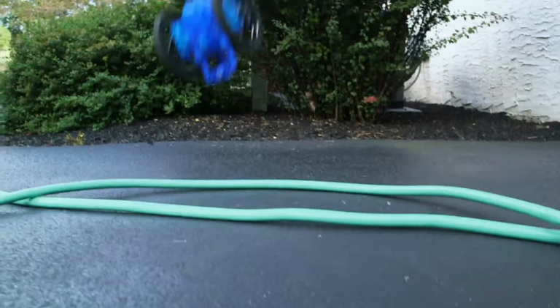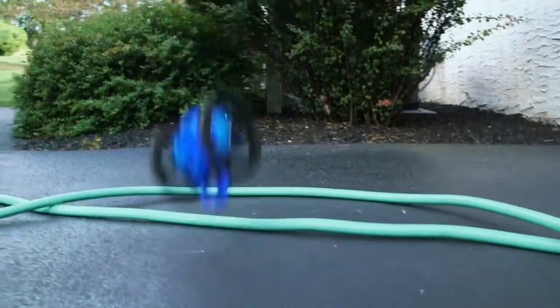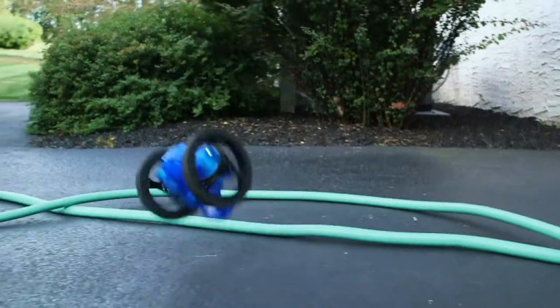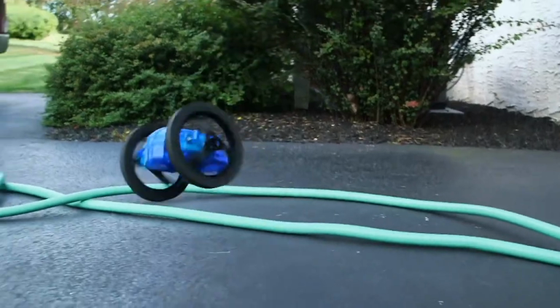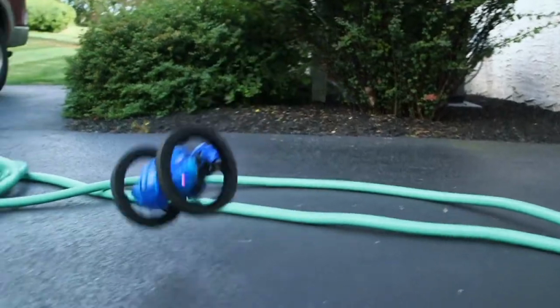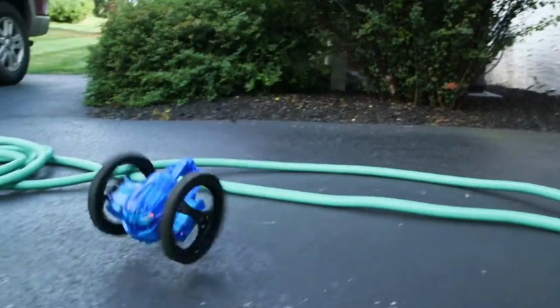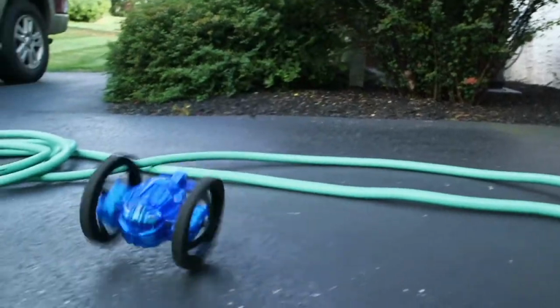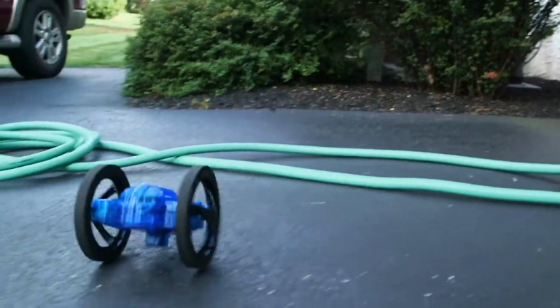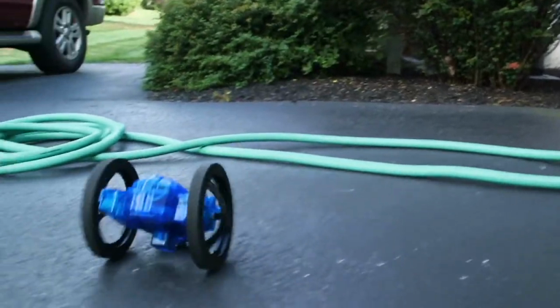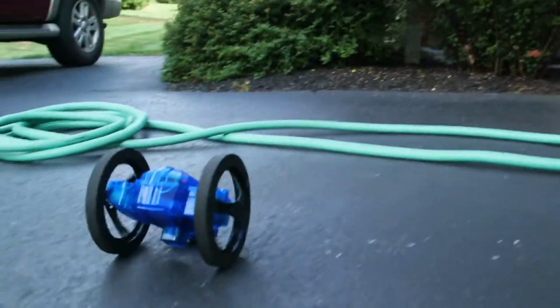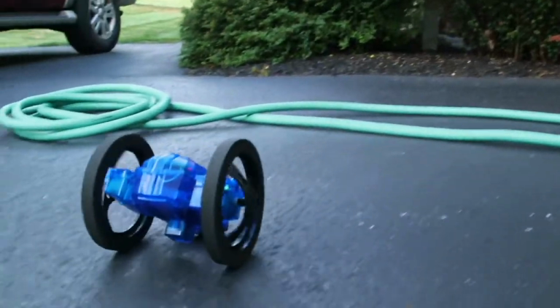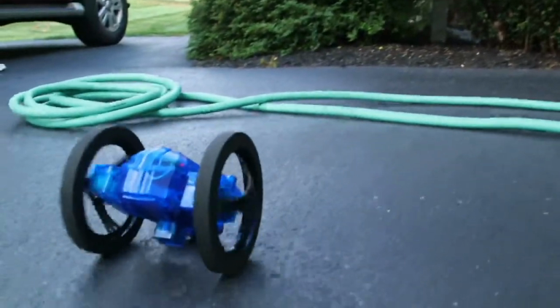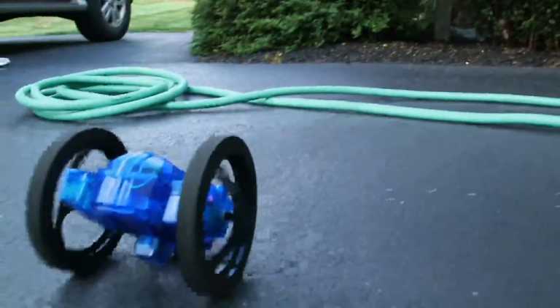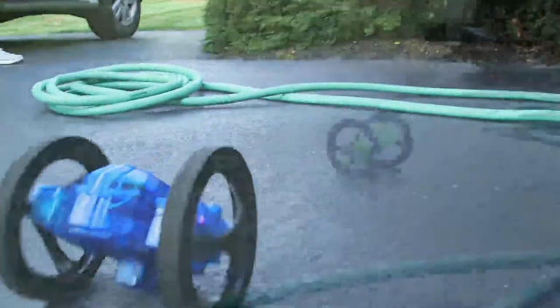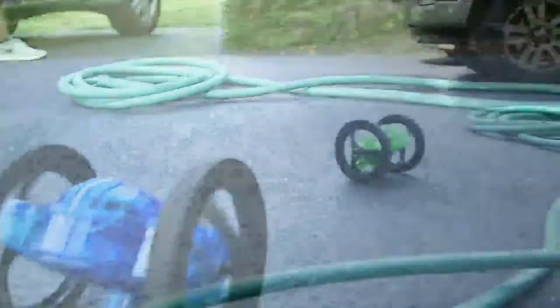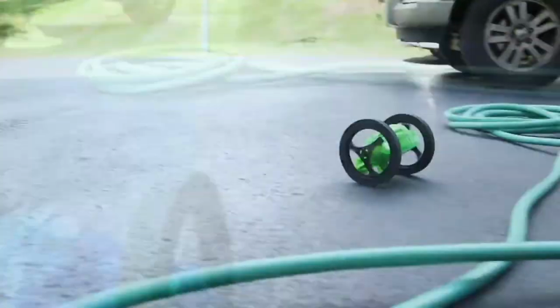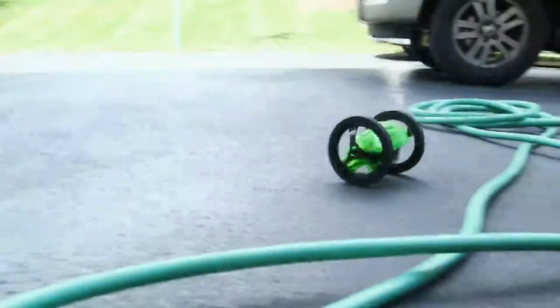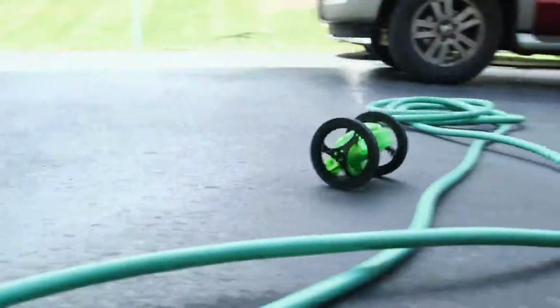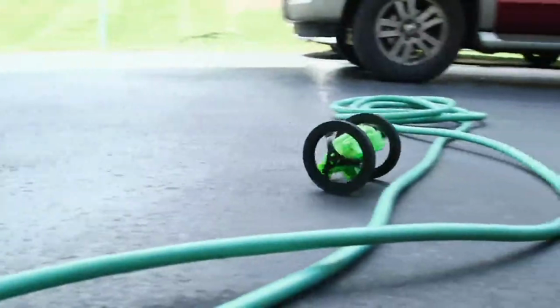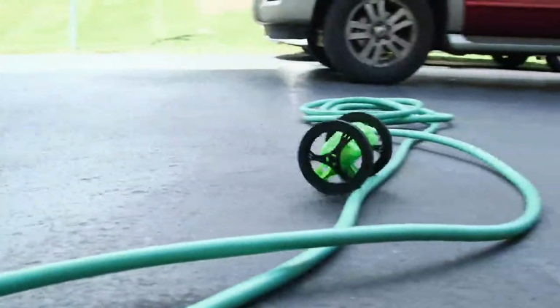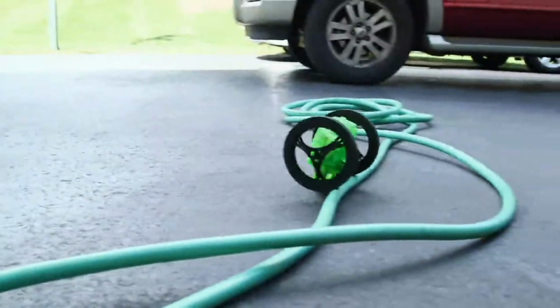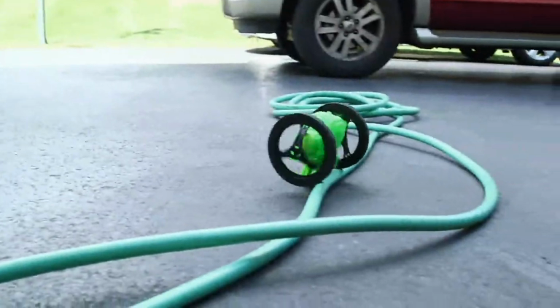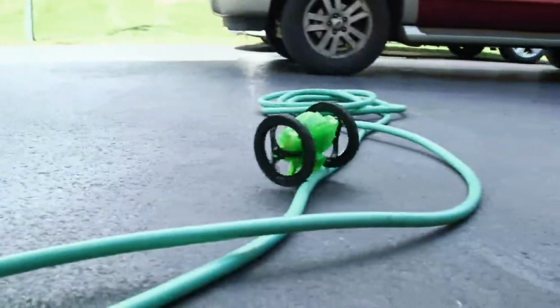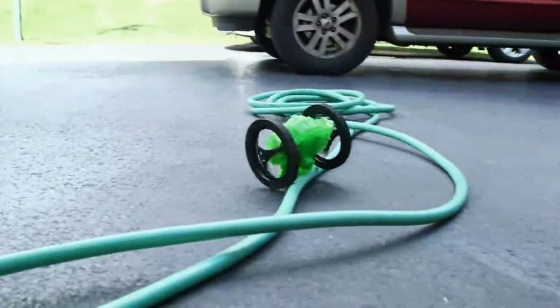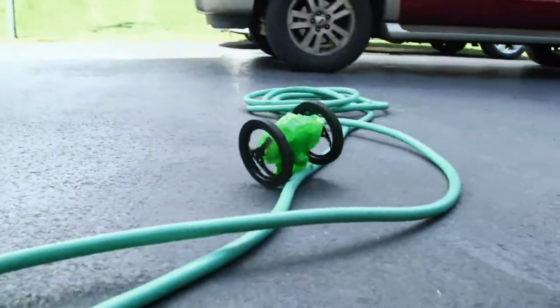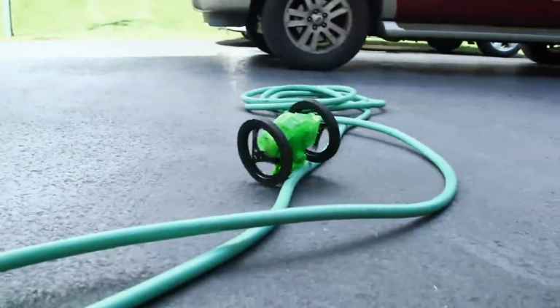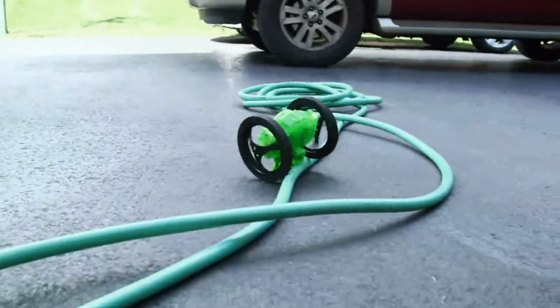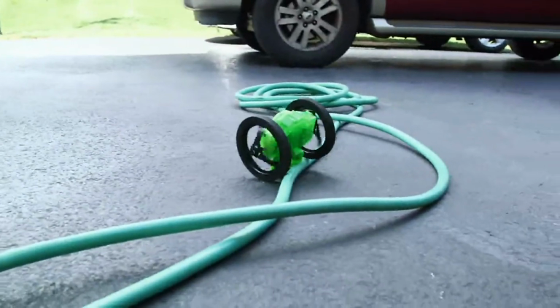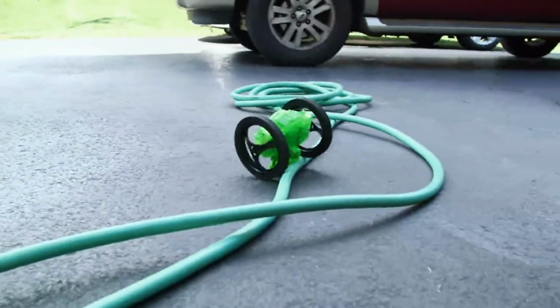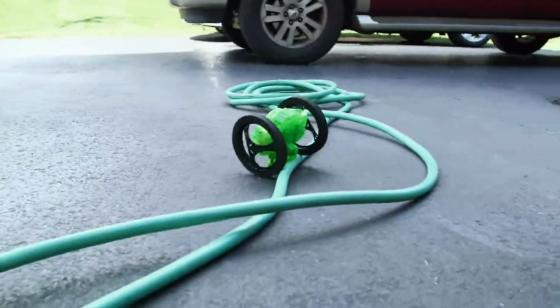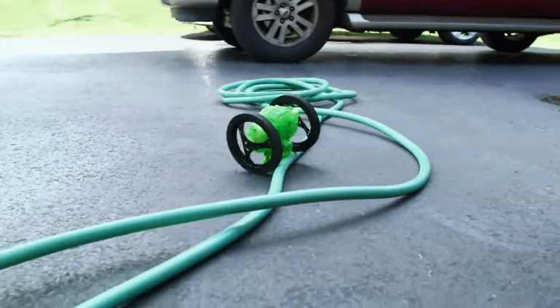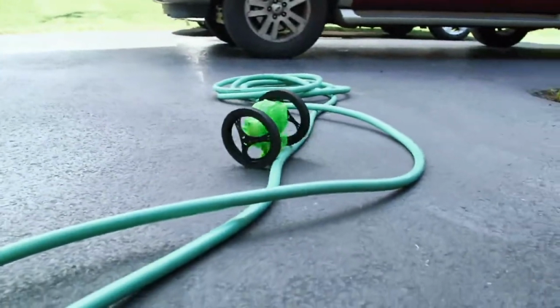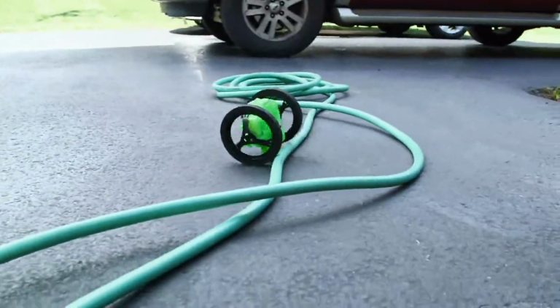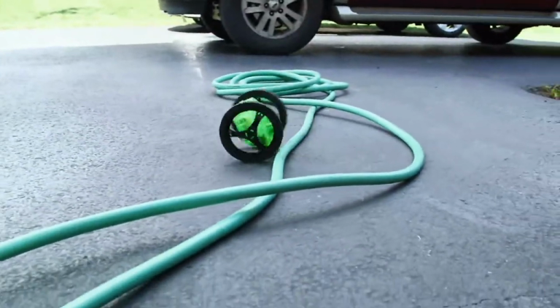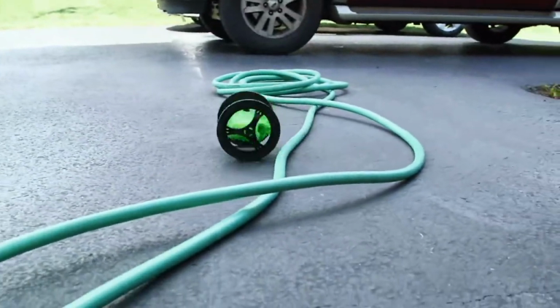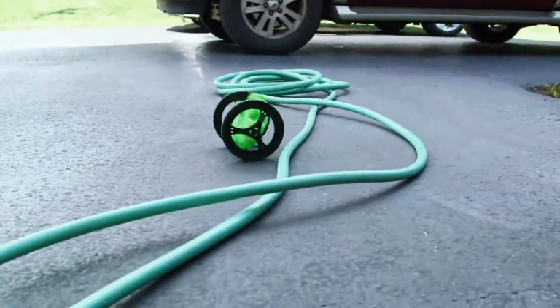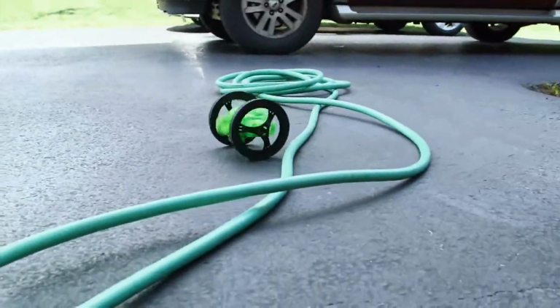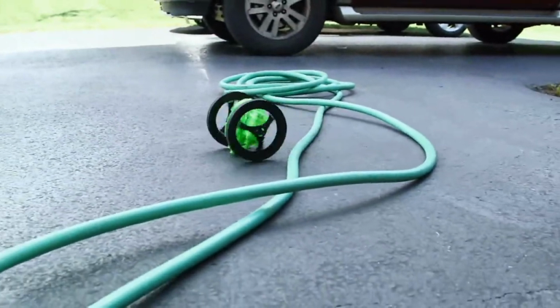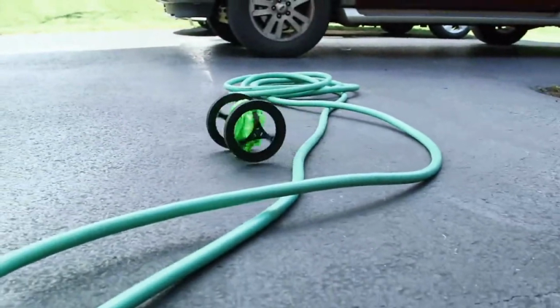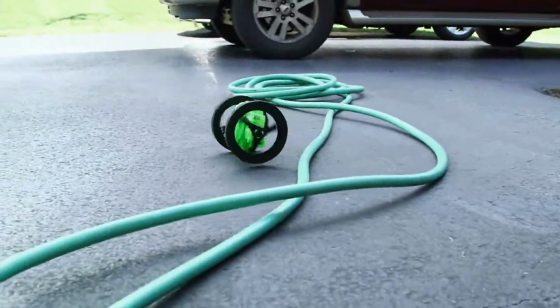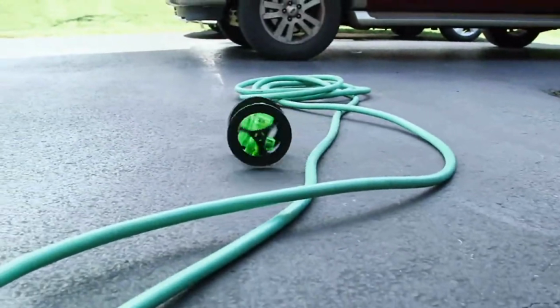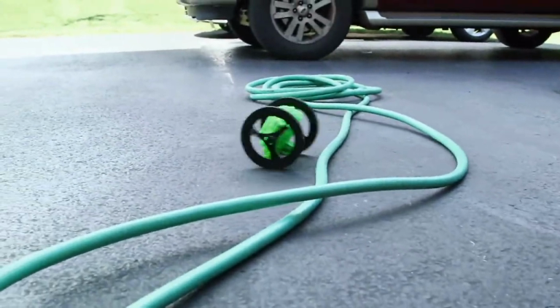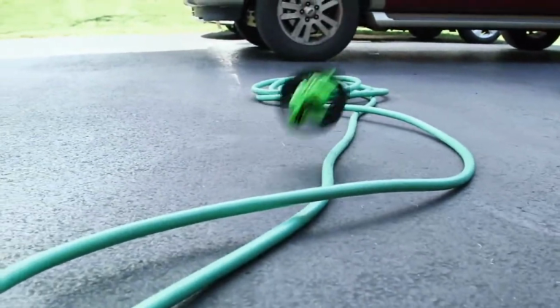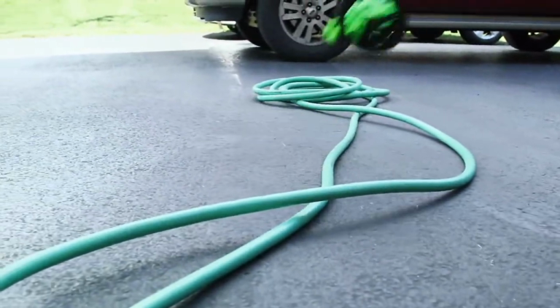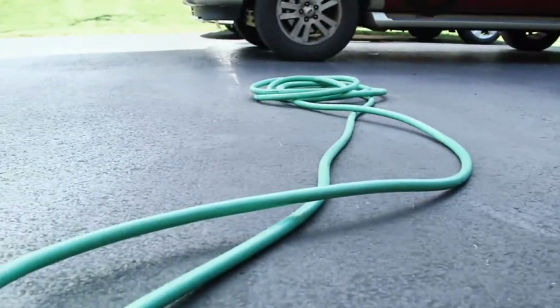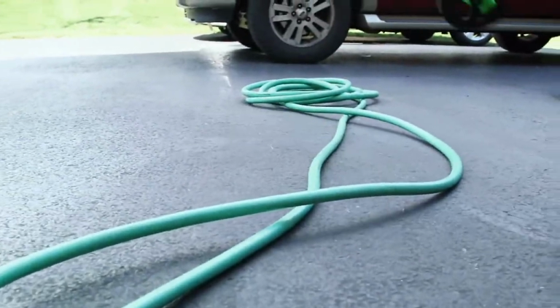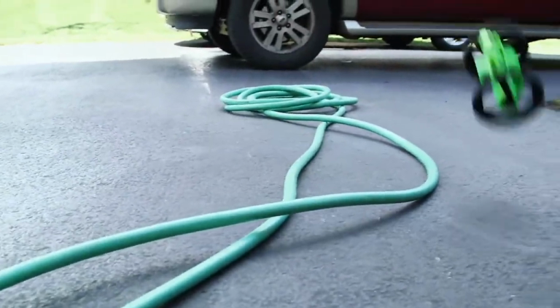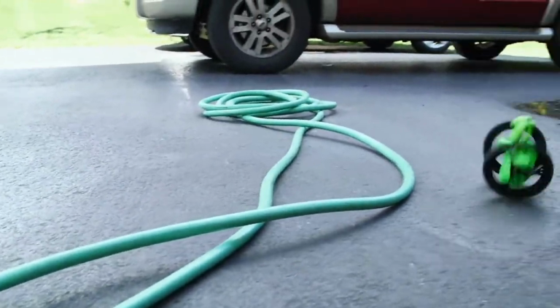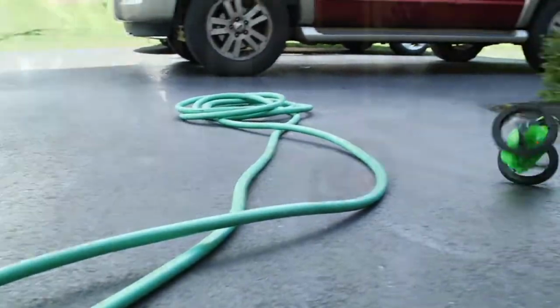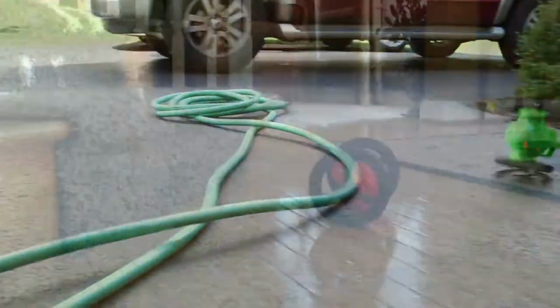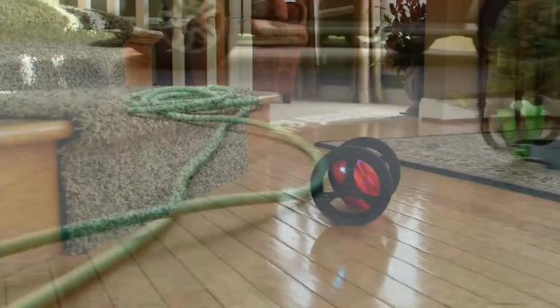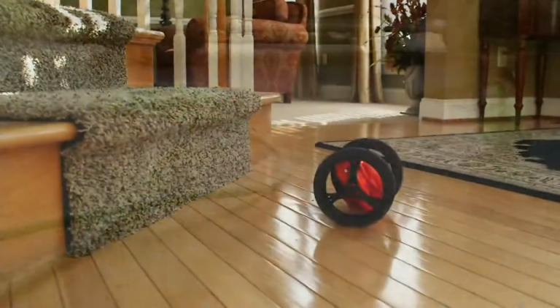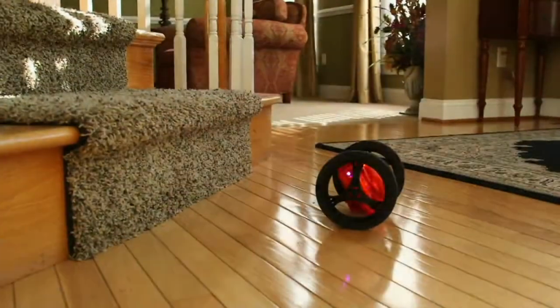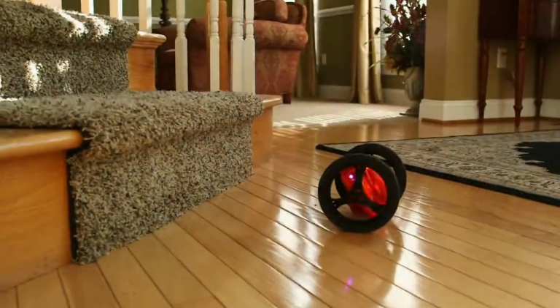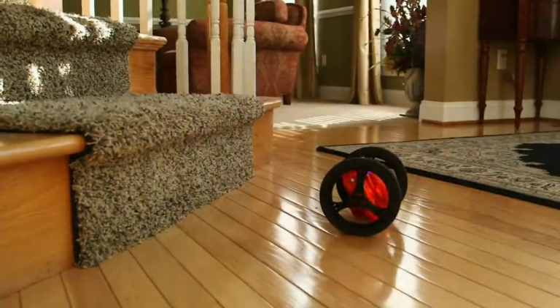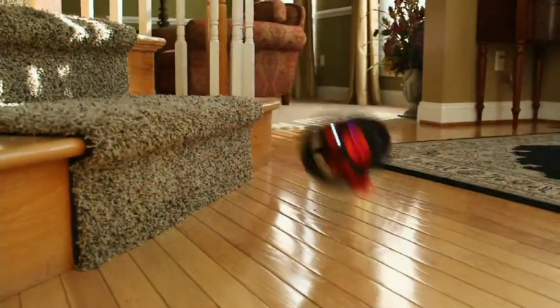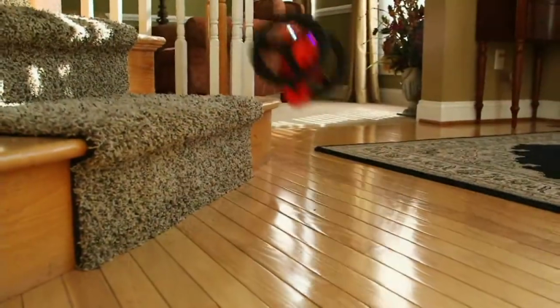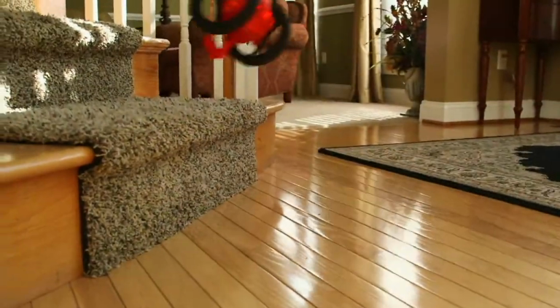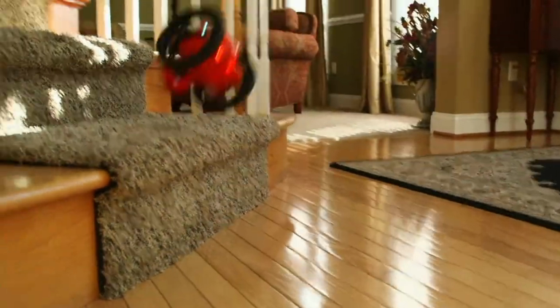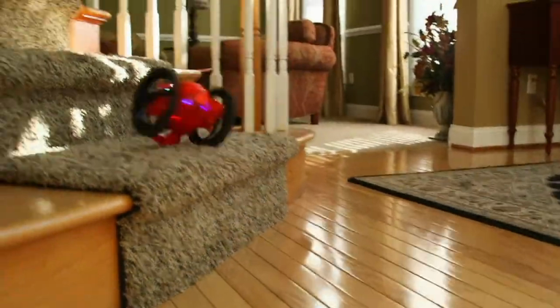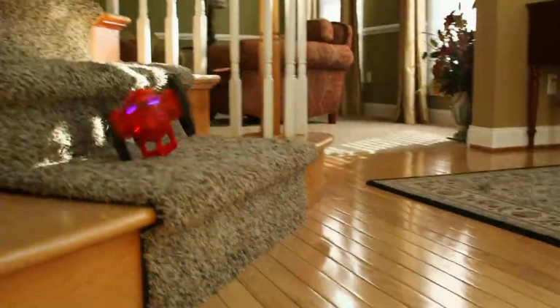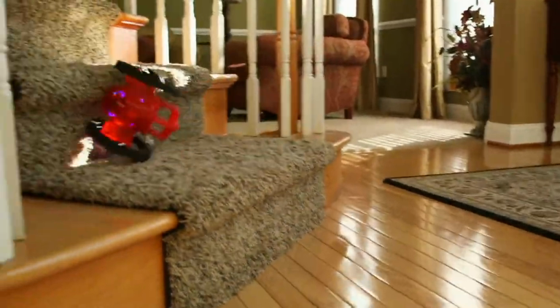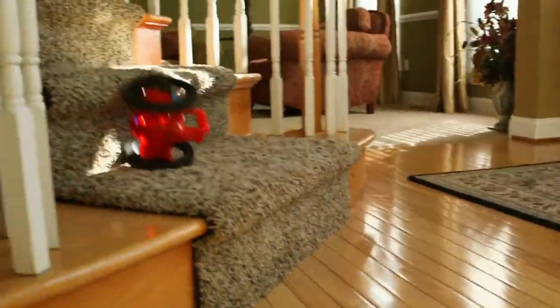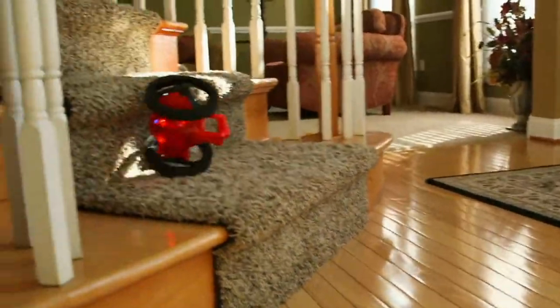This is cool. Look at that. Go right over that garden hose. Yeah, you're not going to trap me. No, you have a lot of fun with this going up steps.